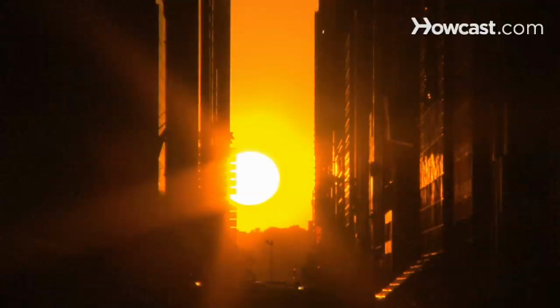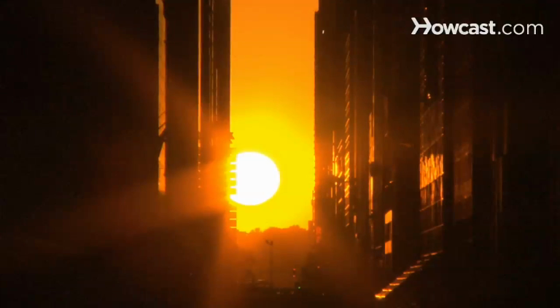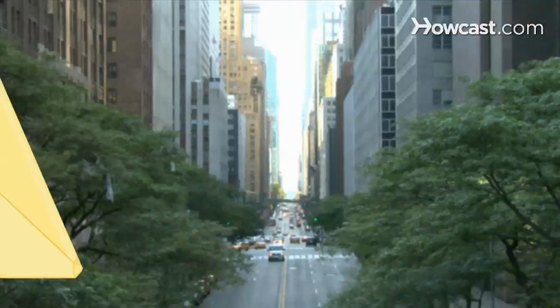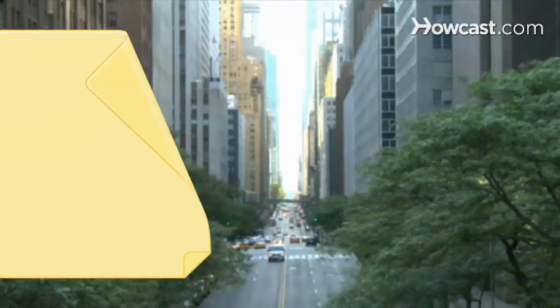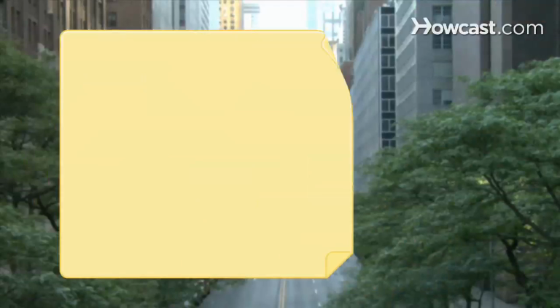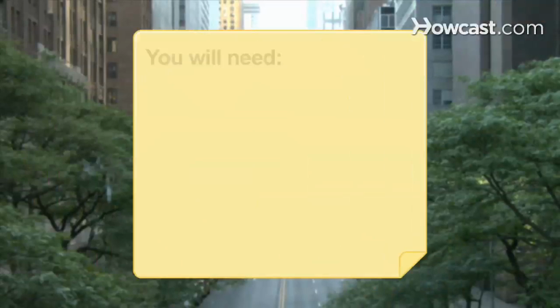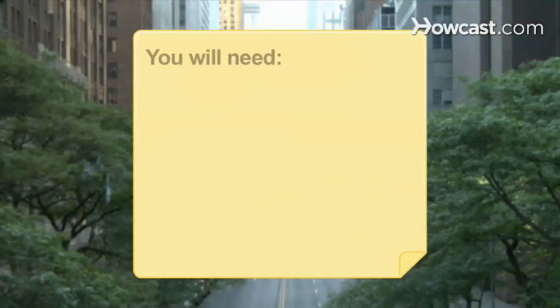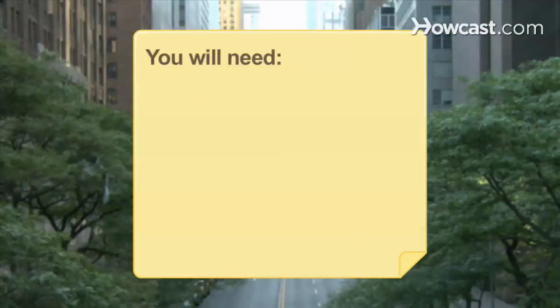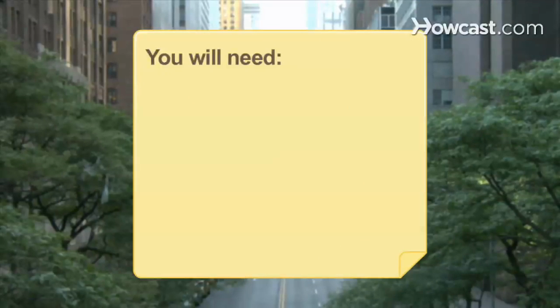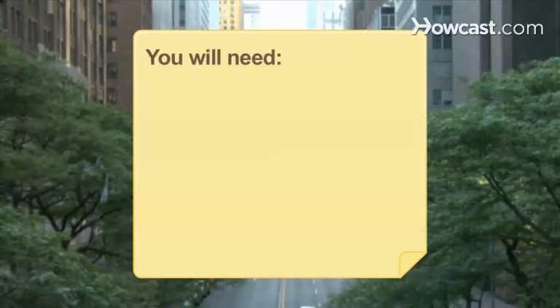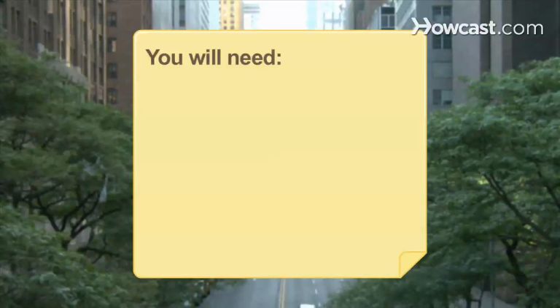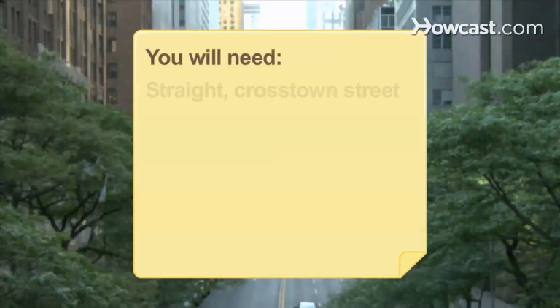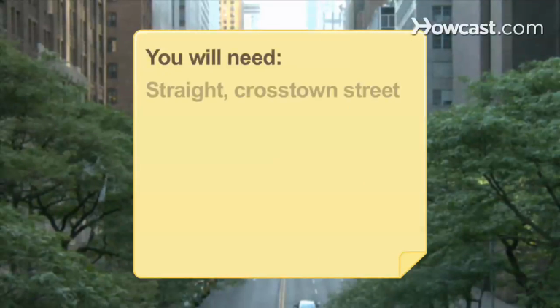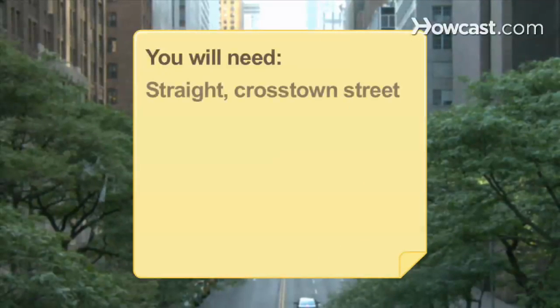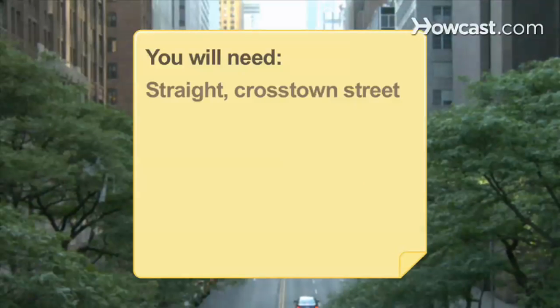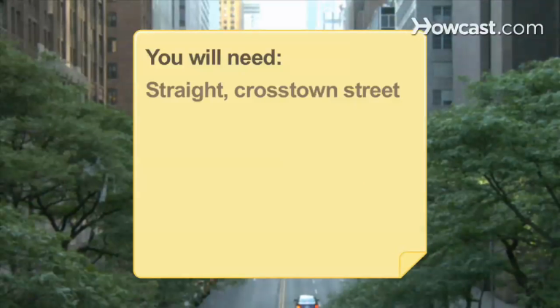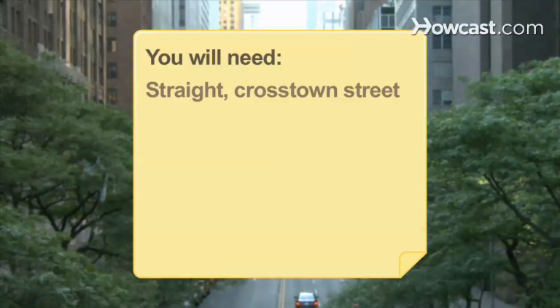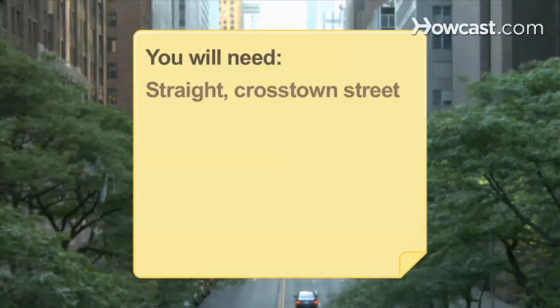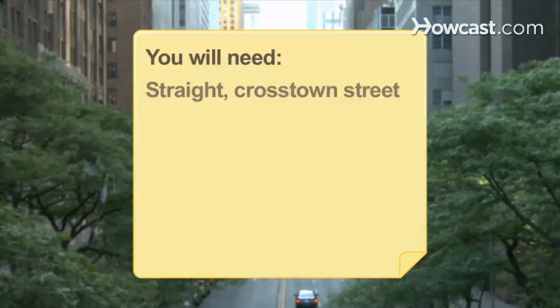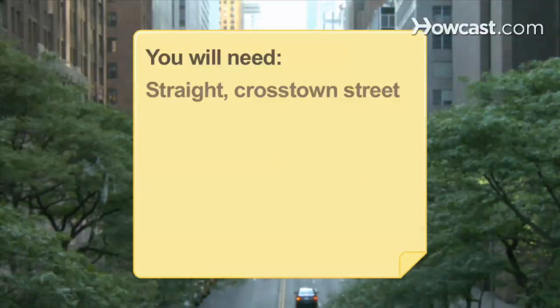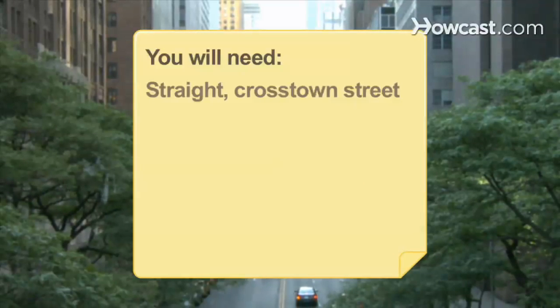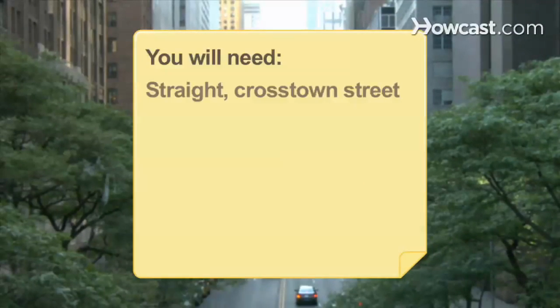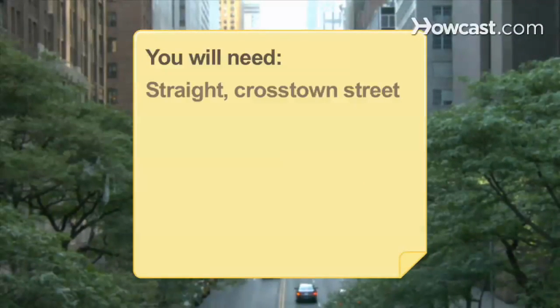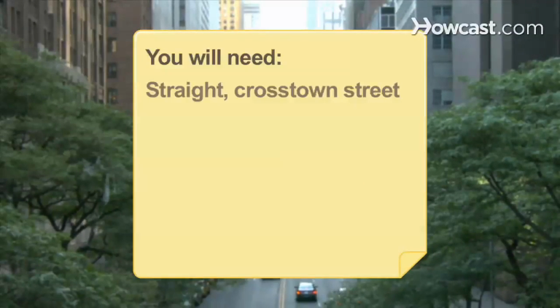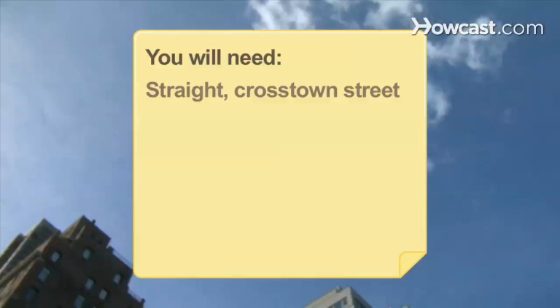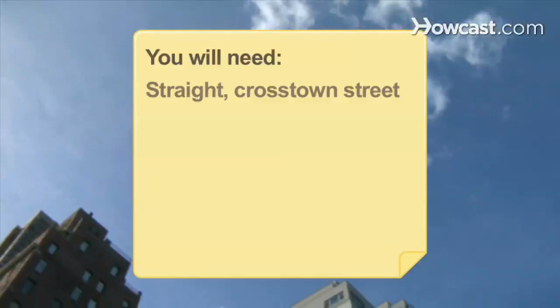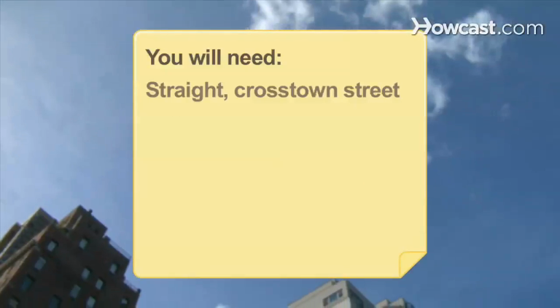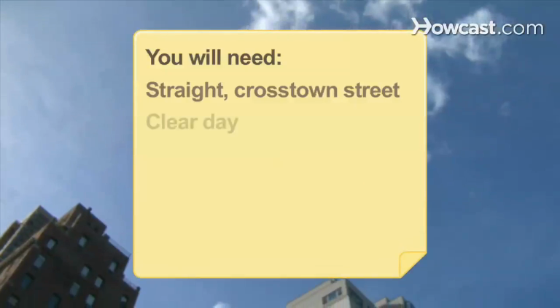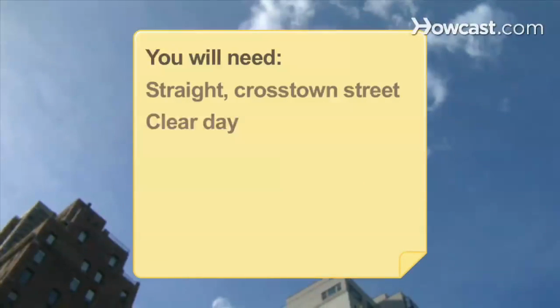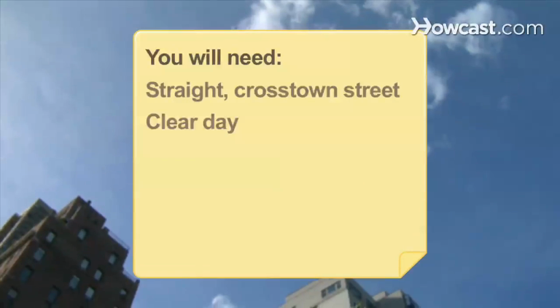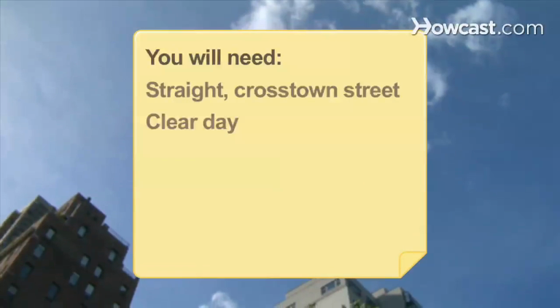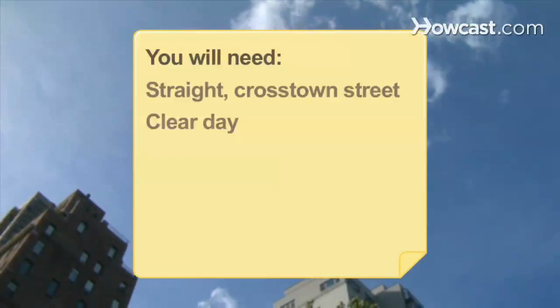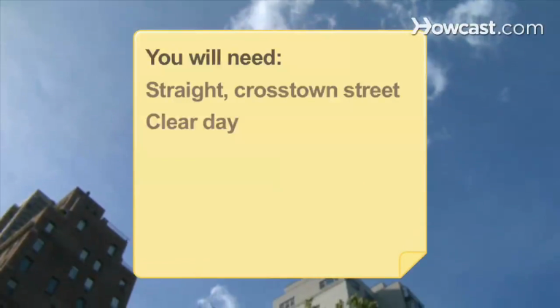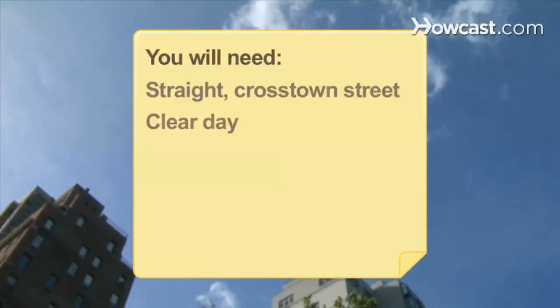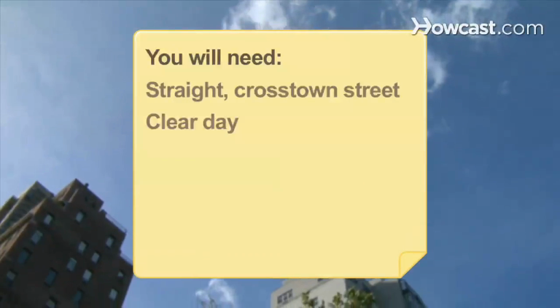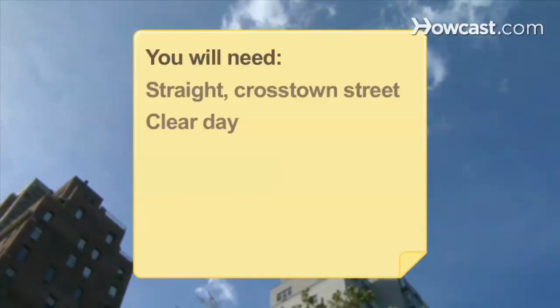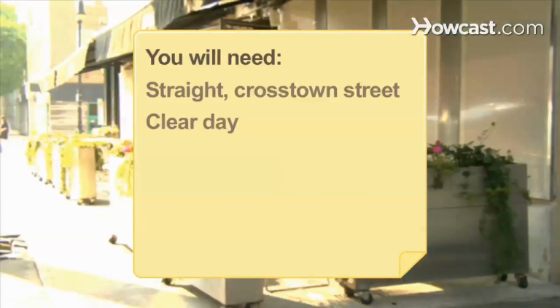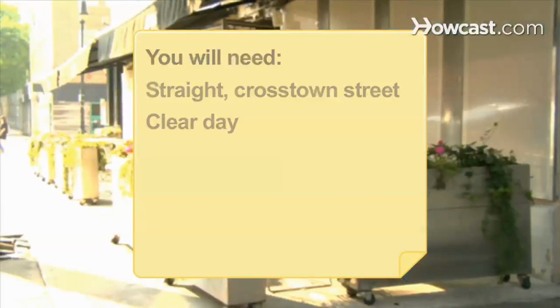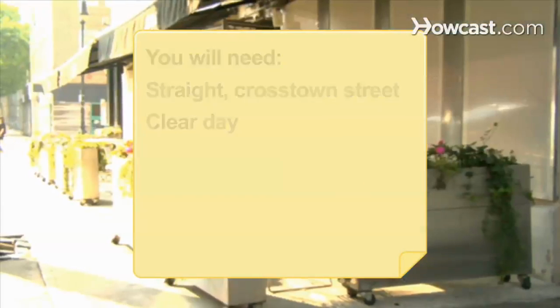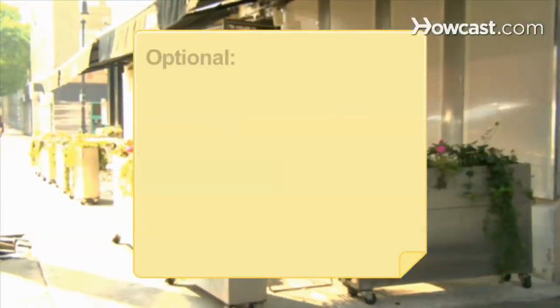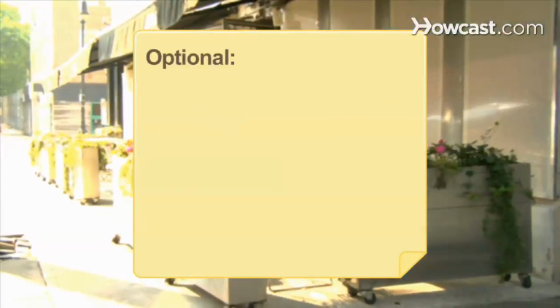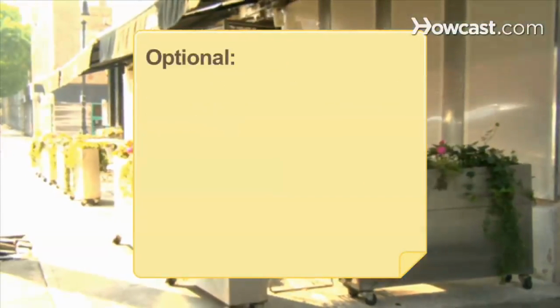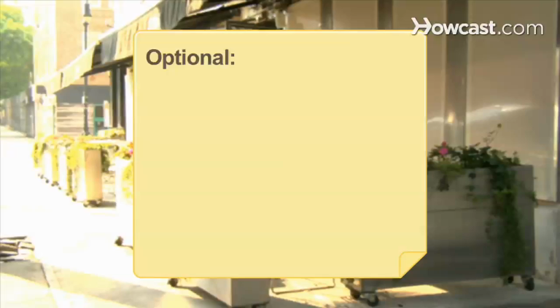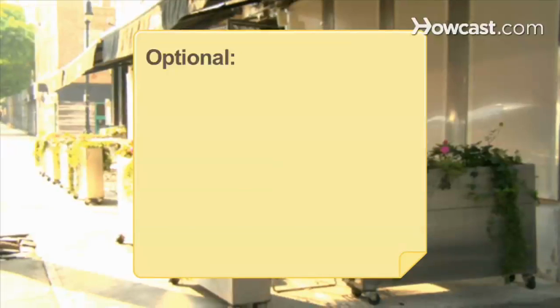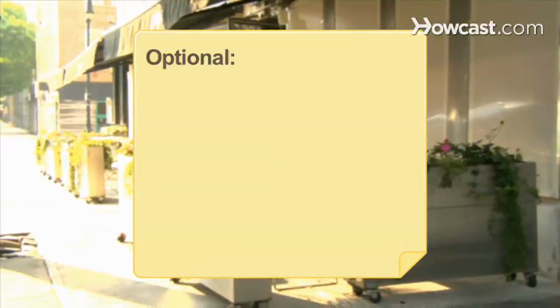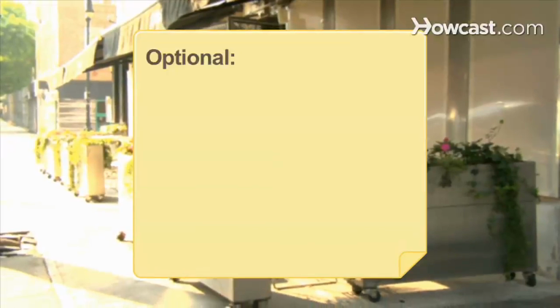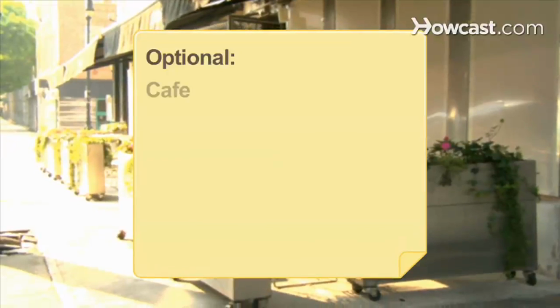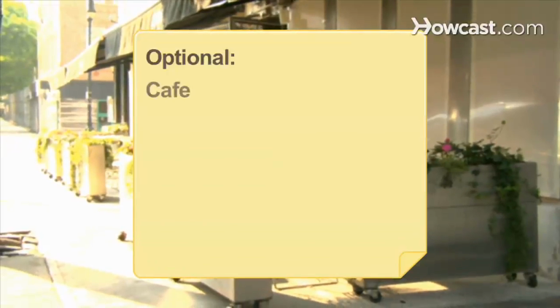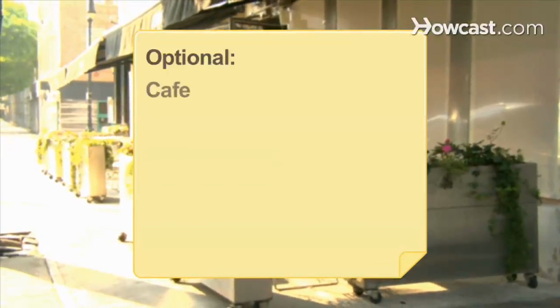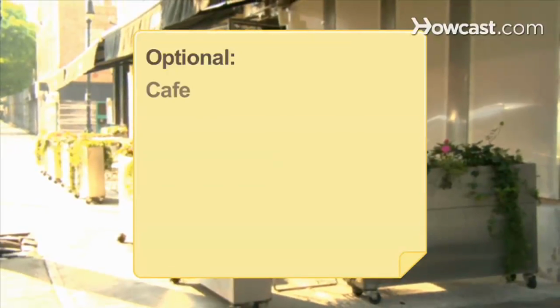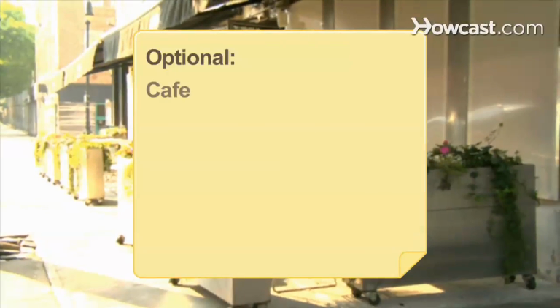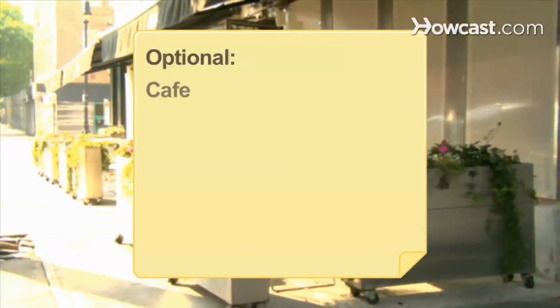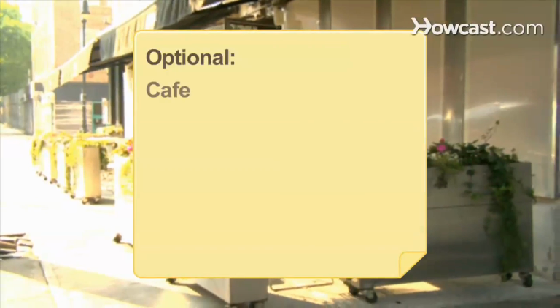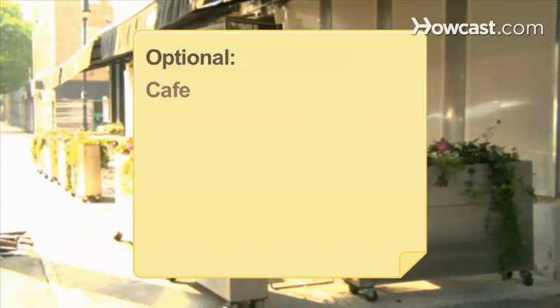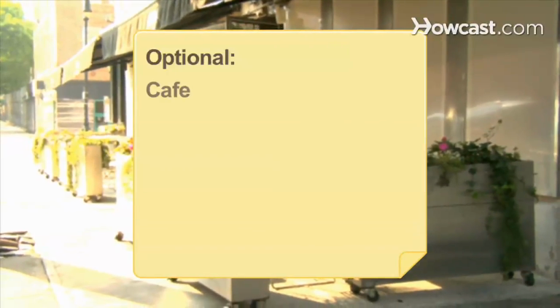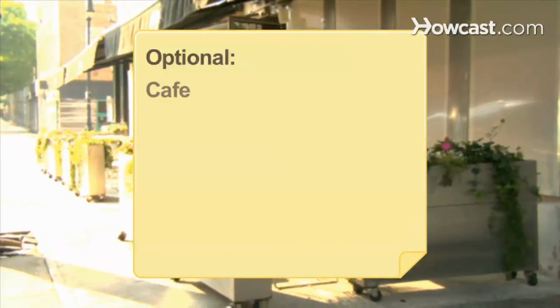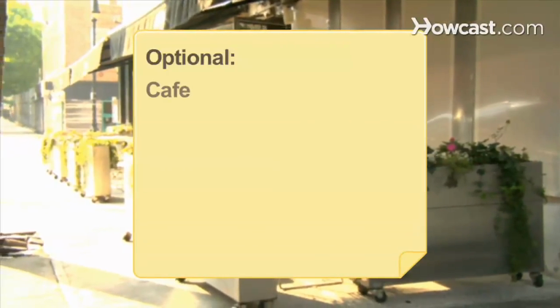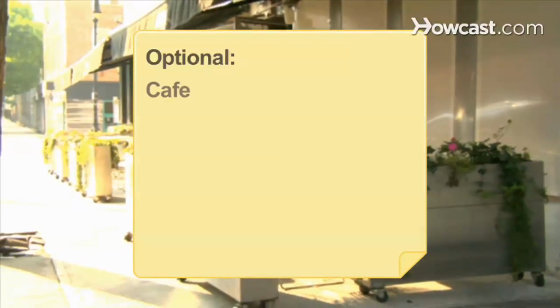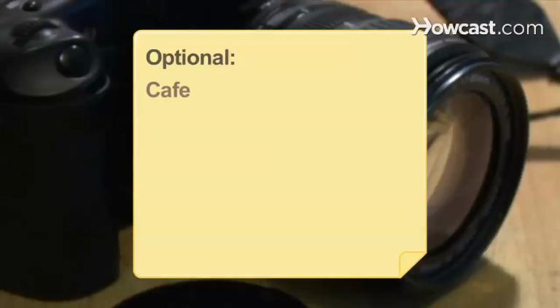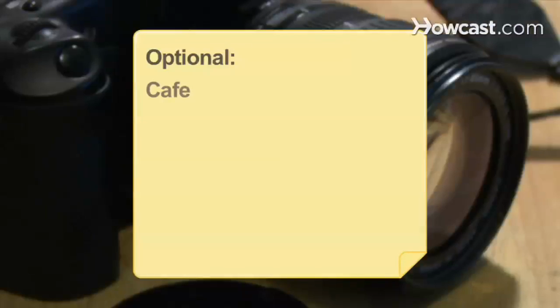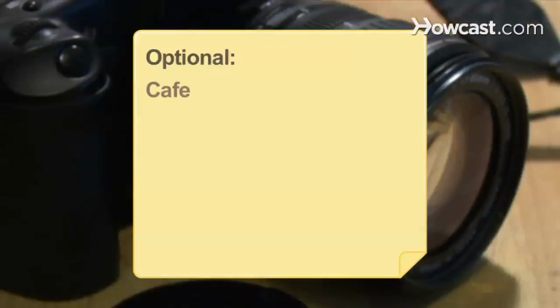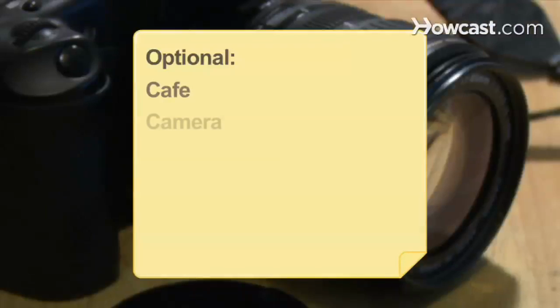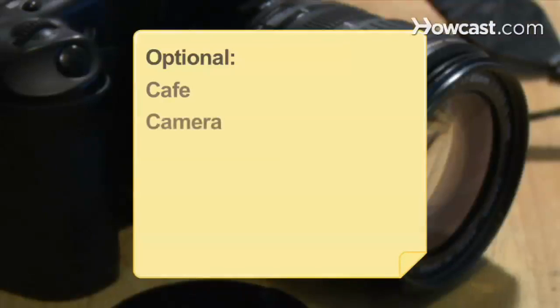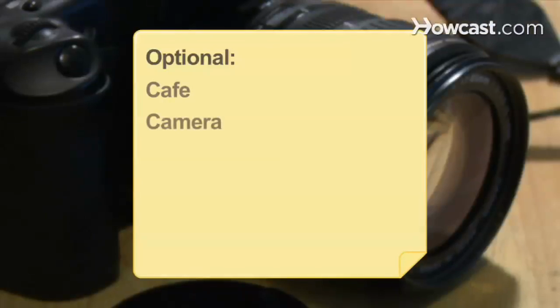You will need: a straight crosstown street, a clear day, a café with outdoor seating, and a camera.